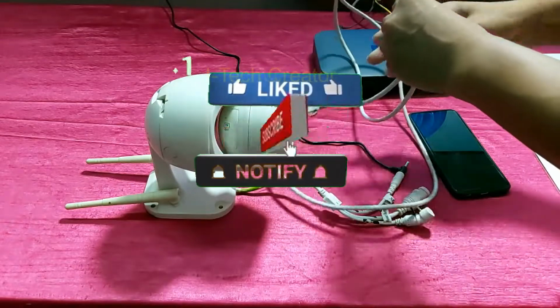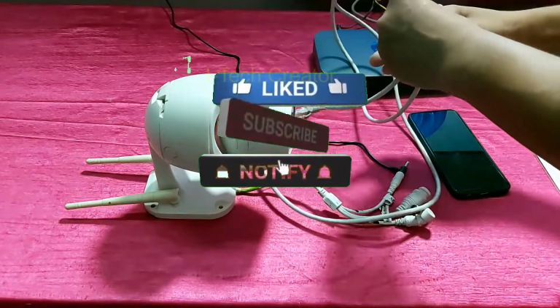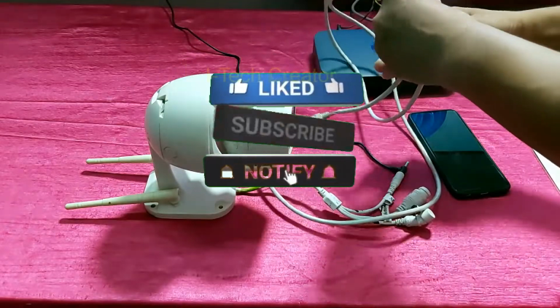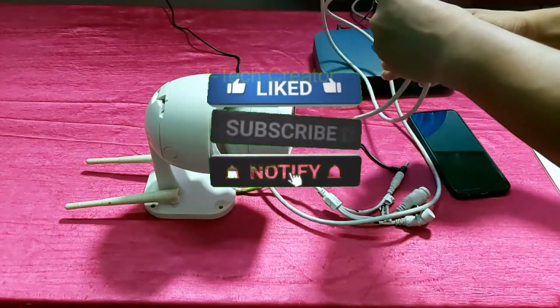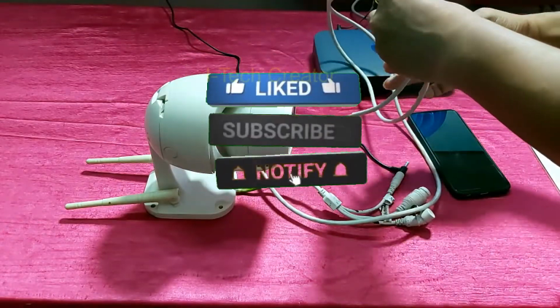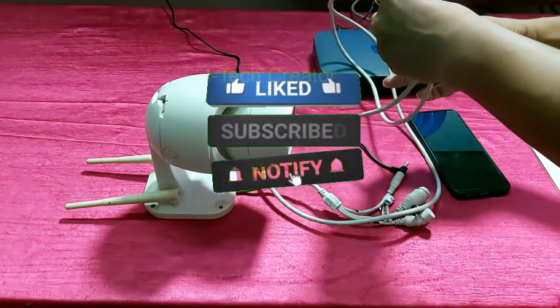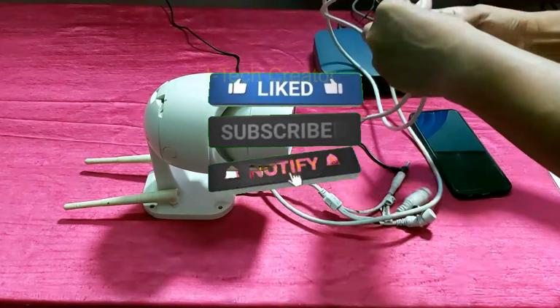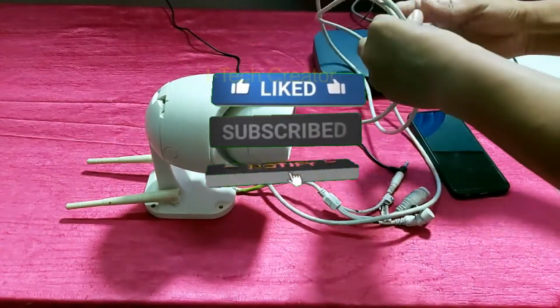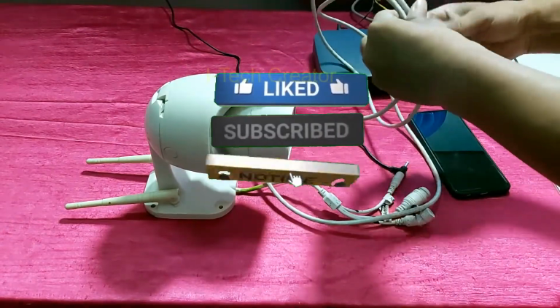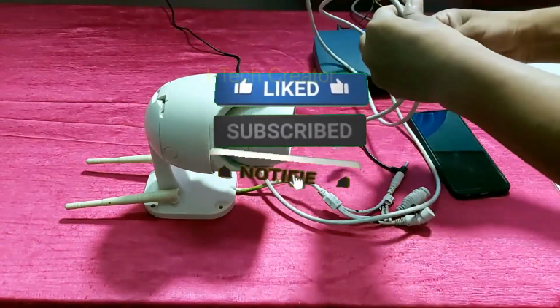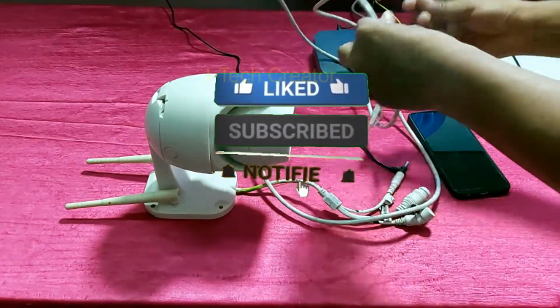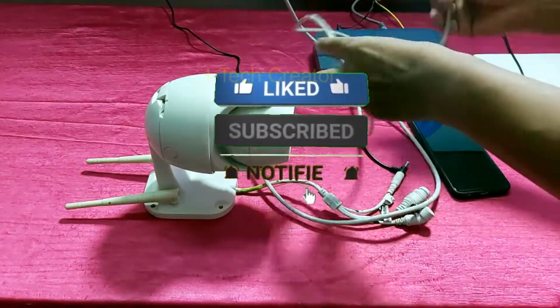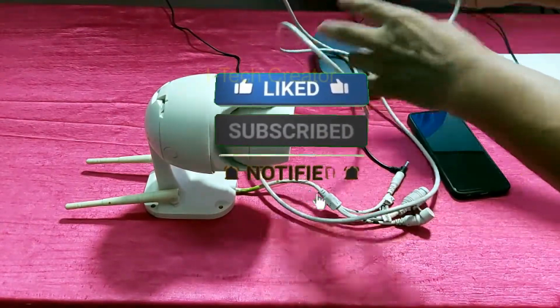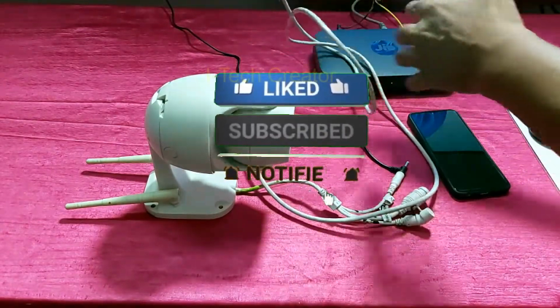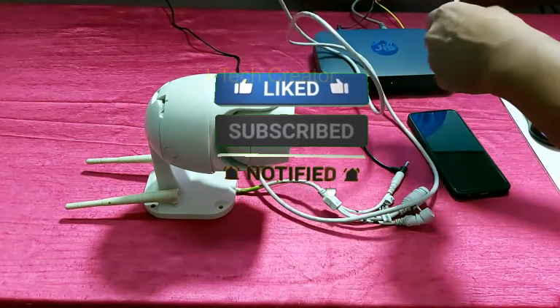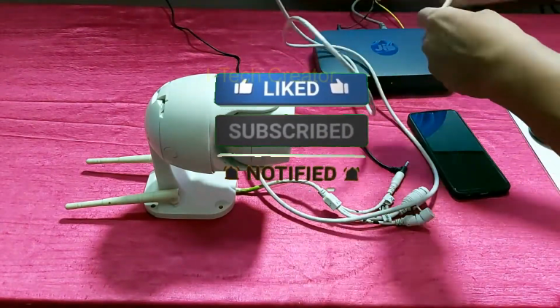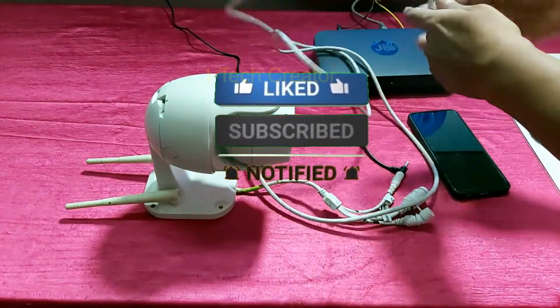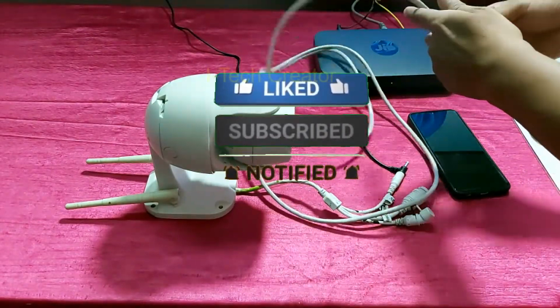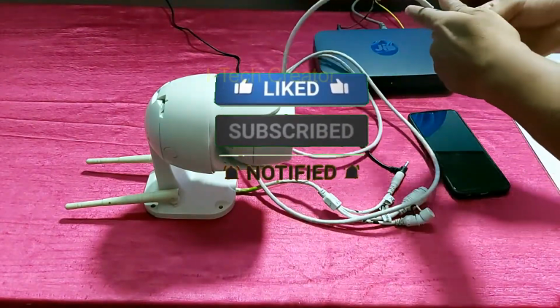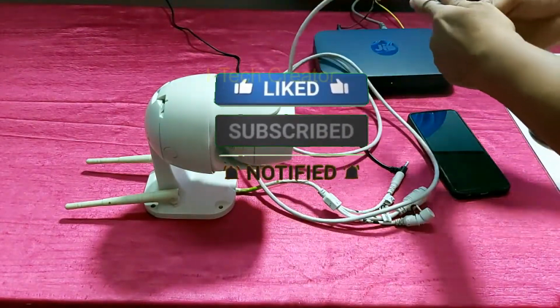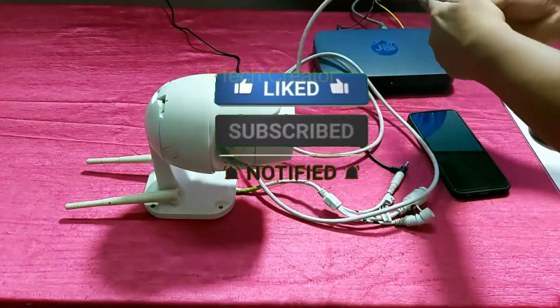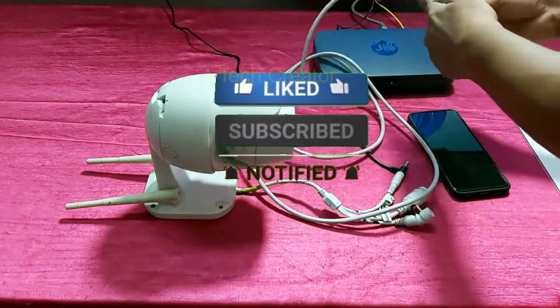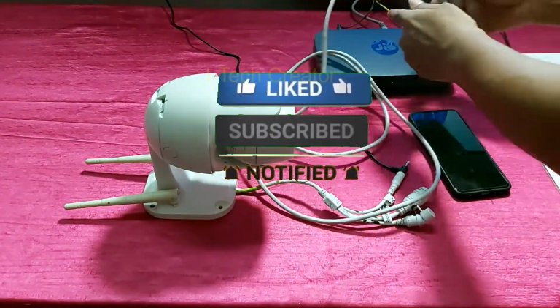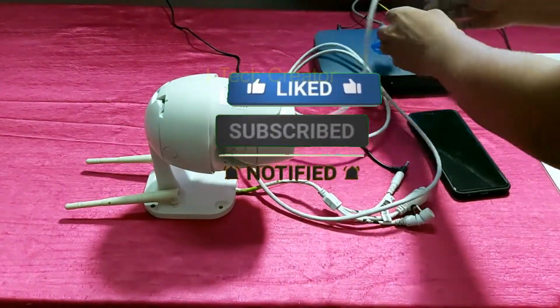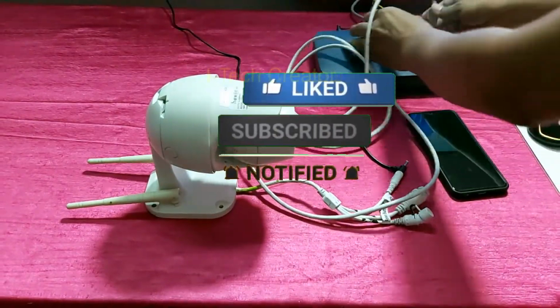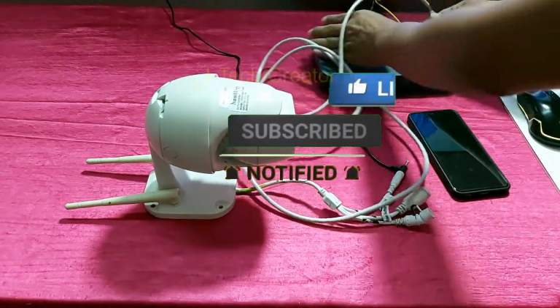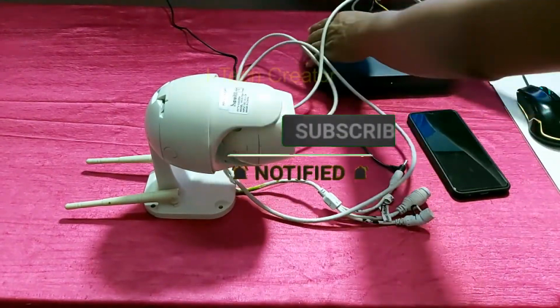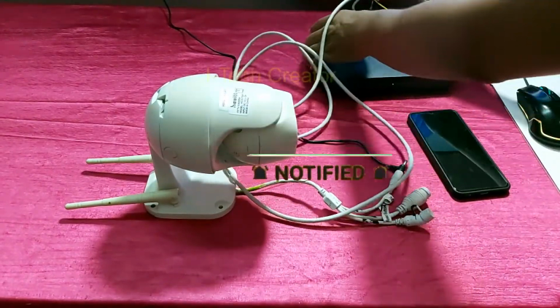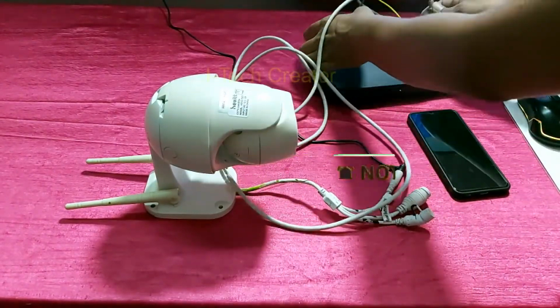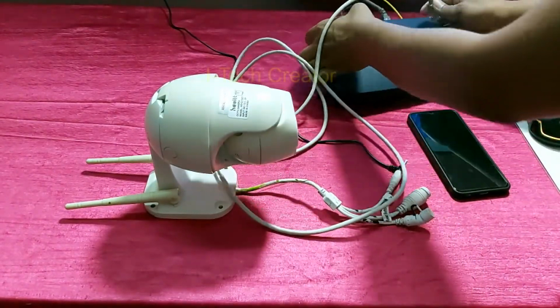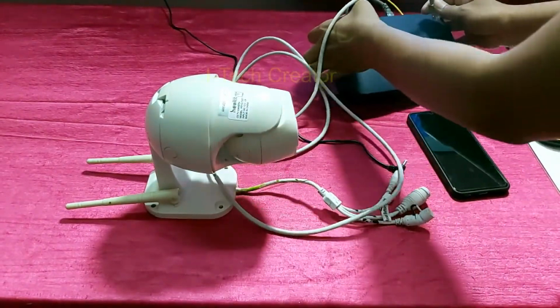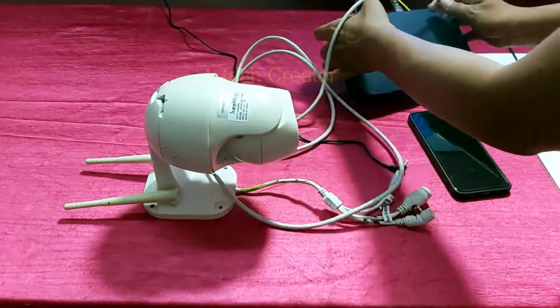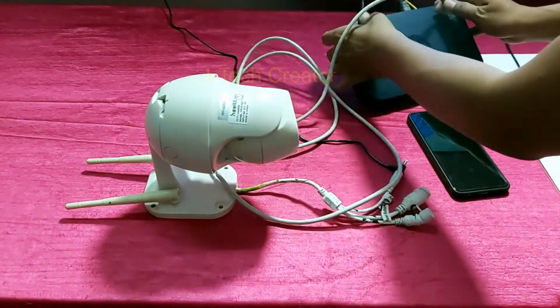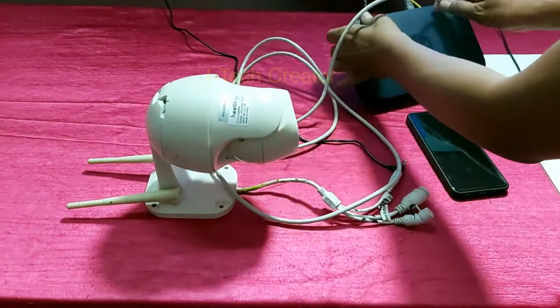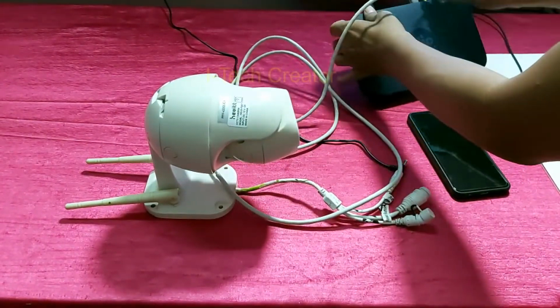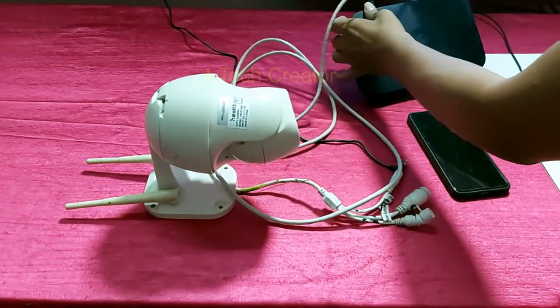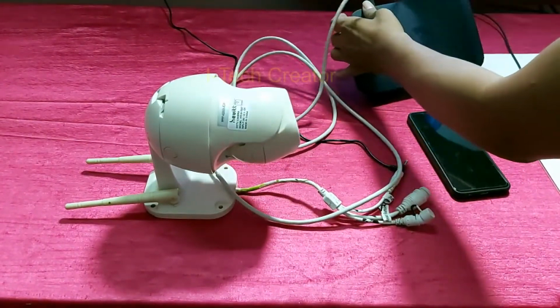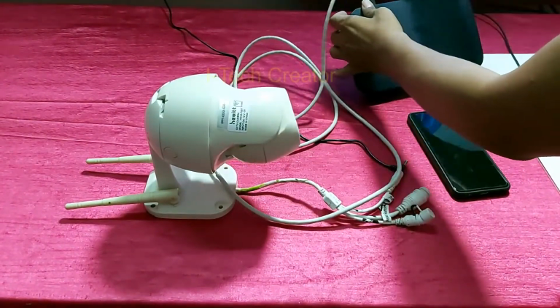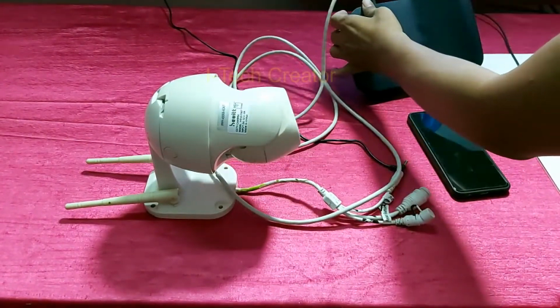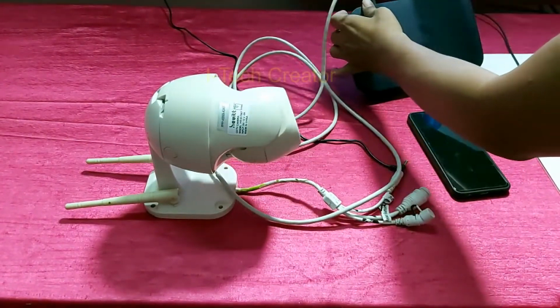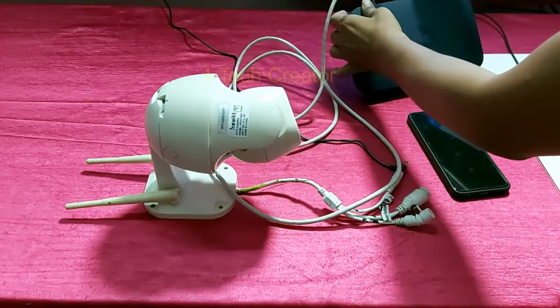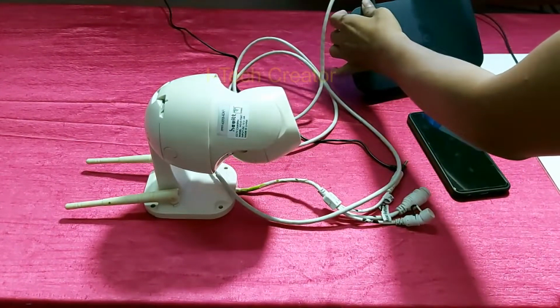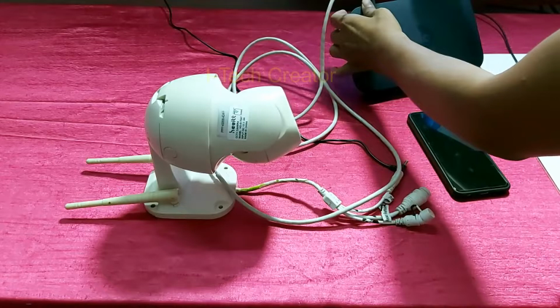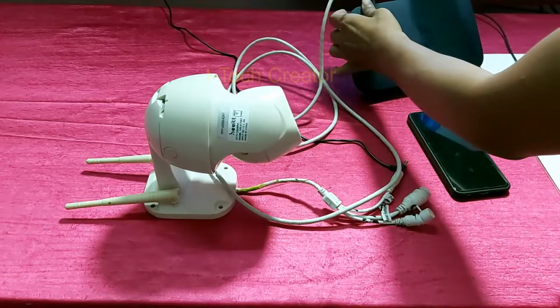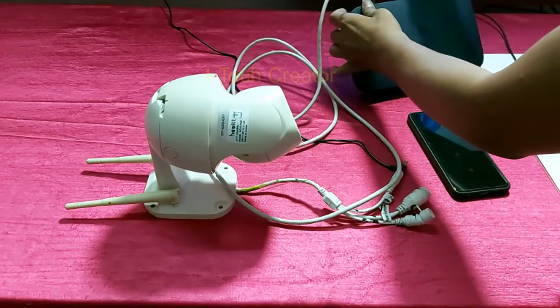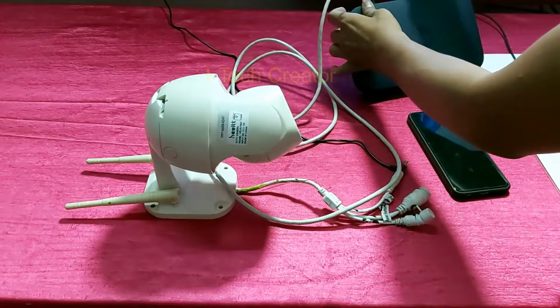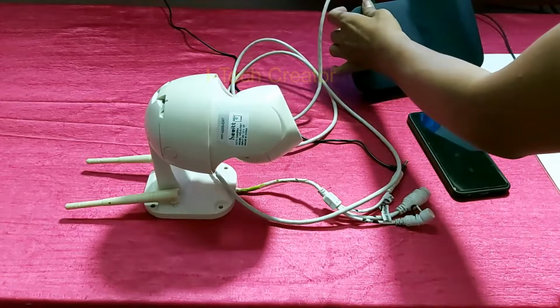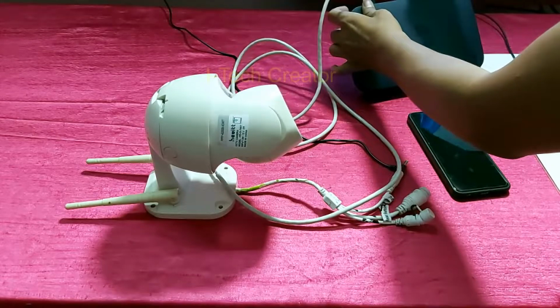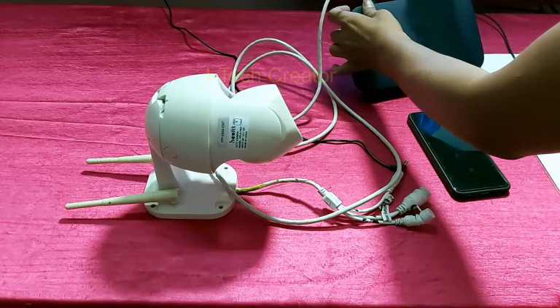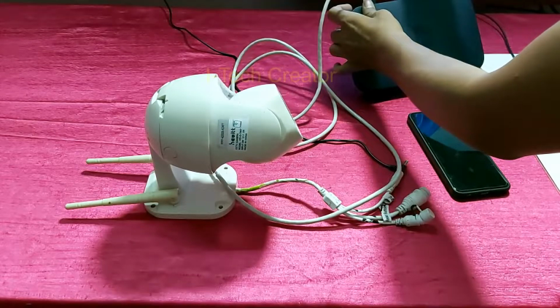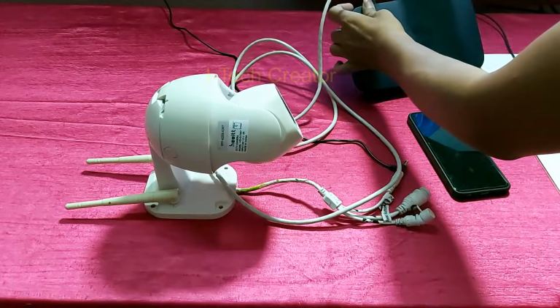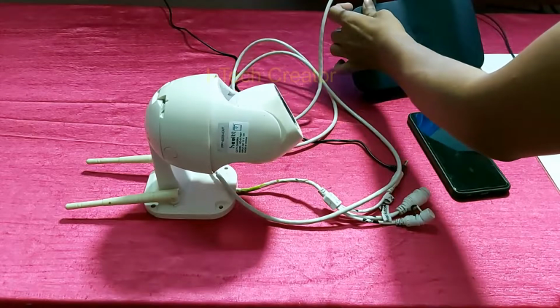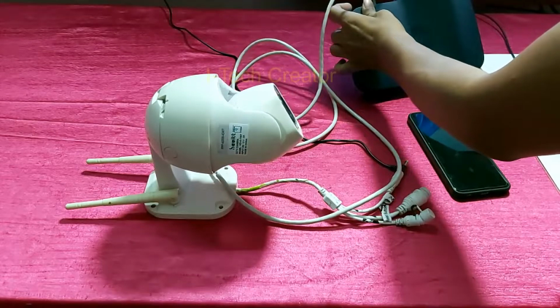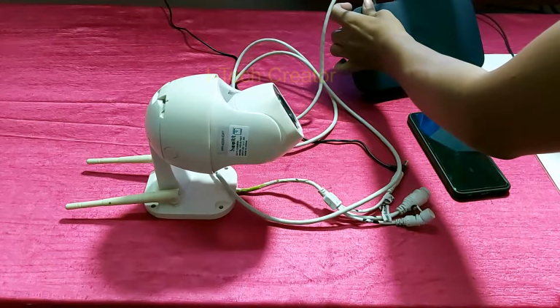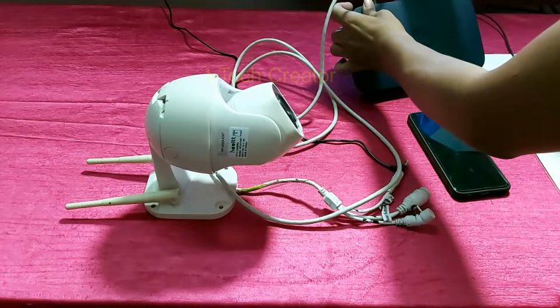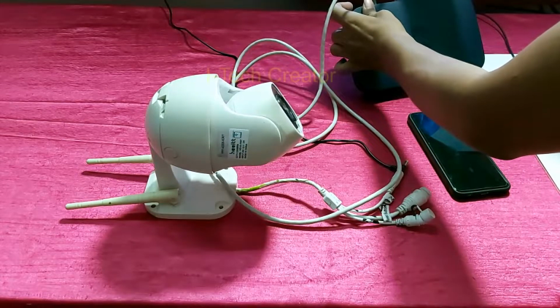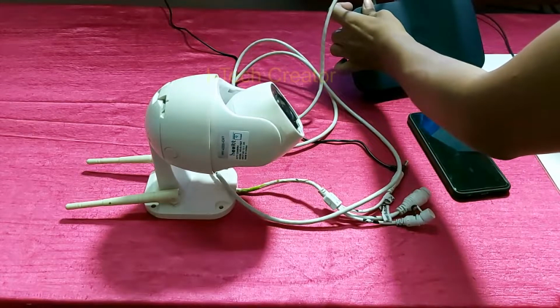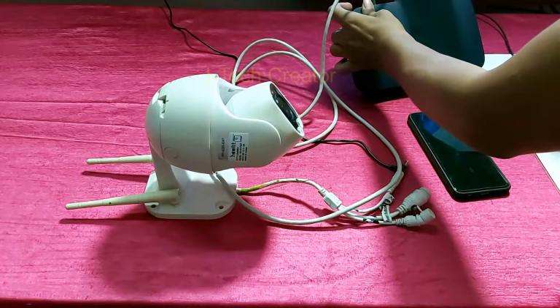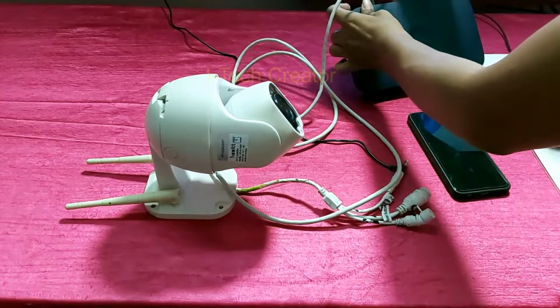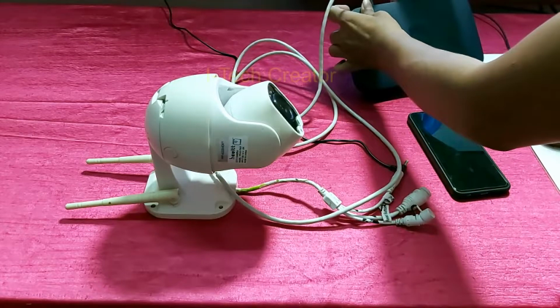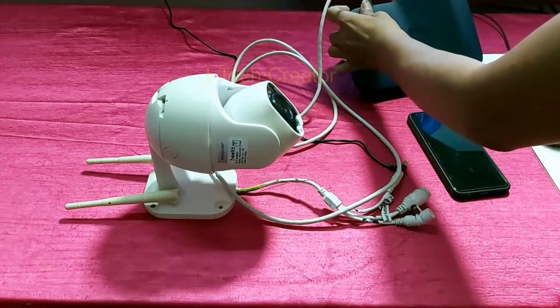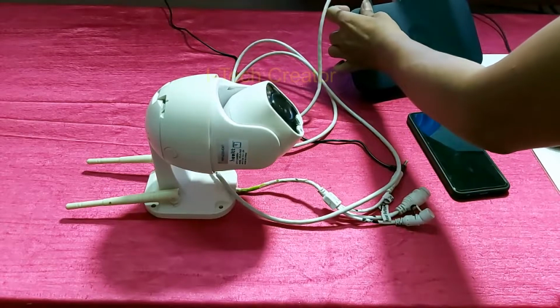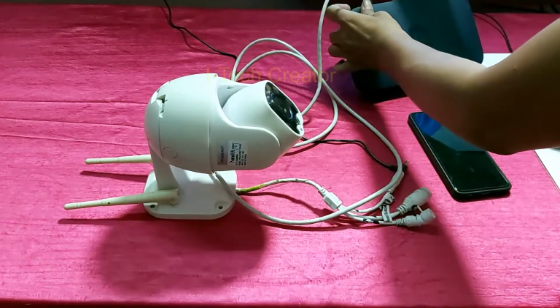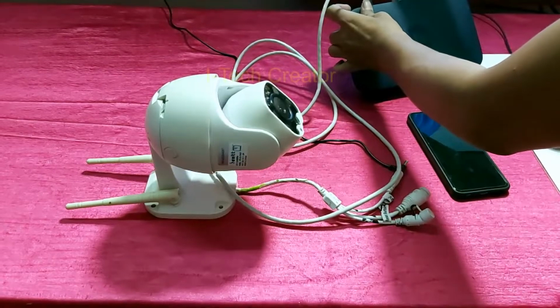Guys, do subscribe to this channel and hit the bell icon notification to get notifications for upcoming videos.